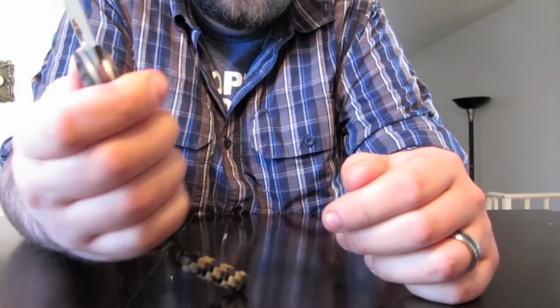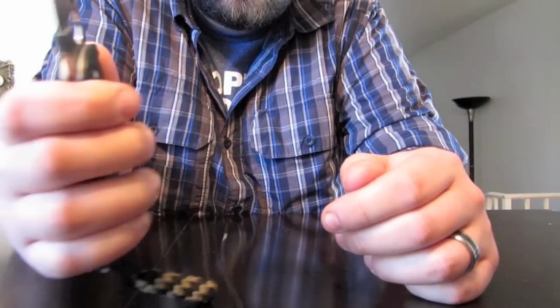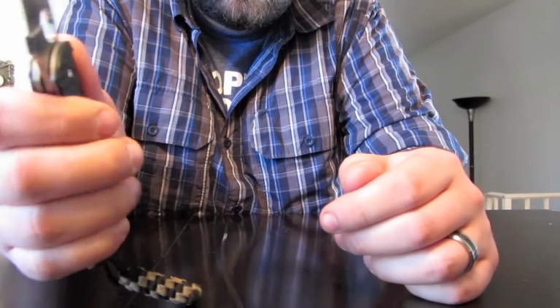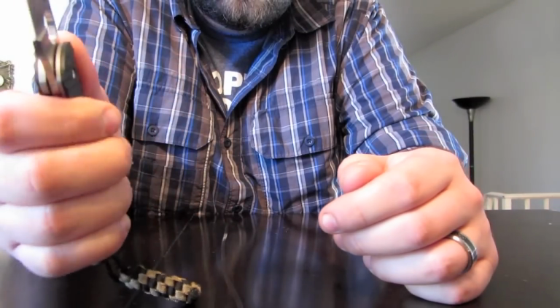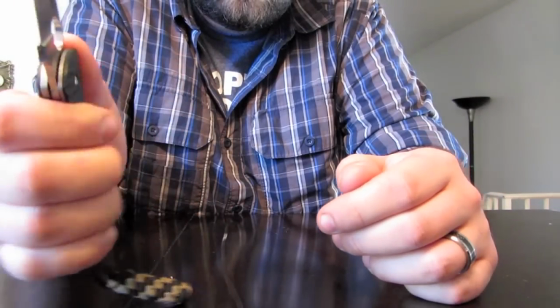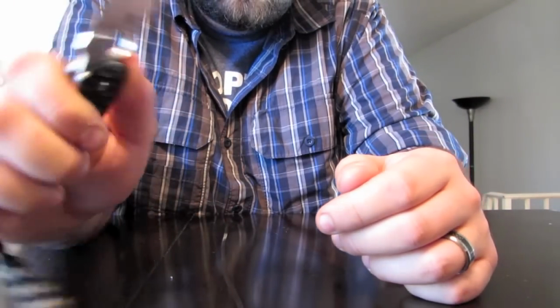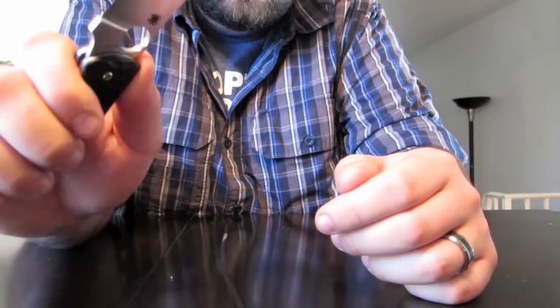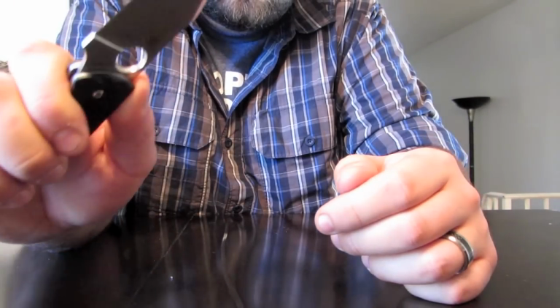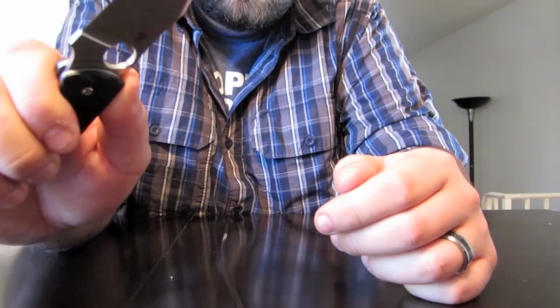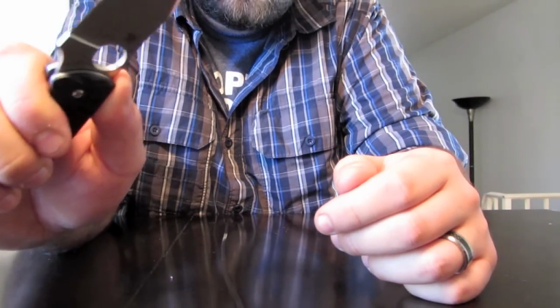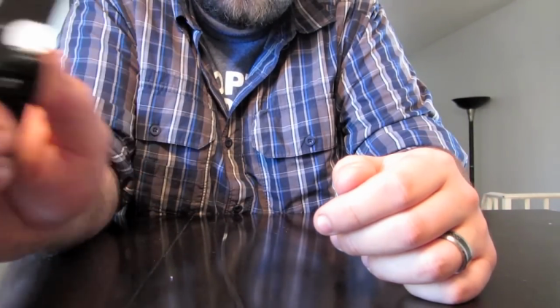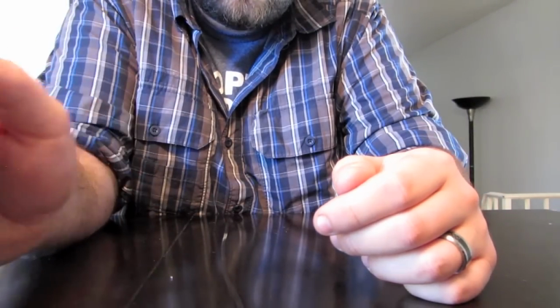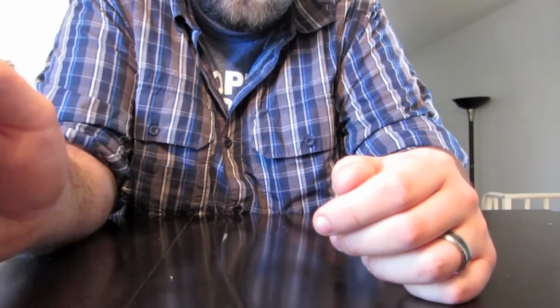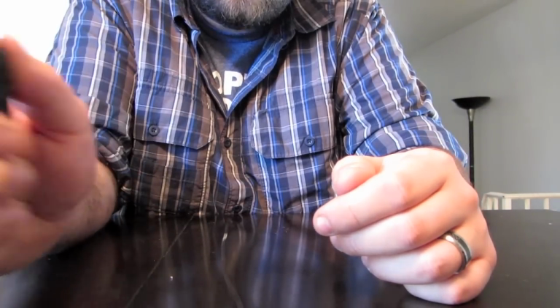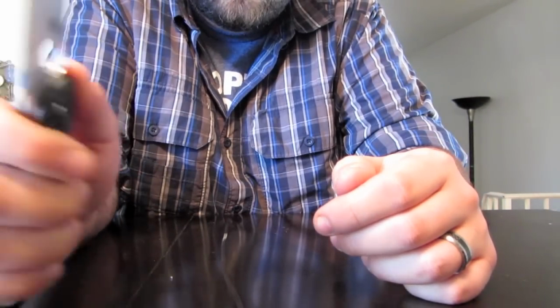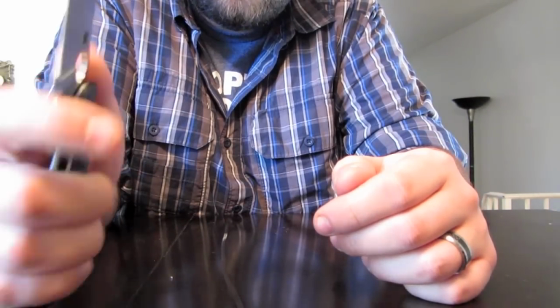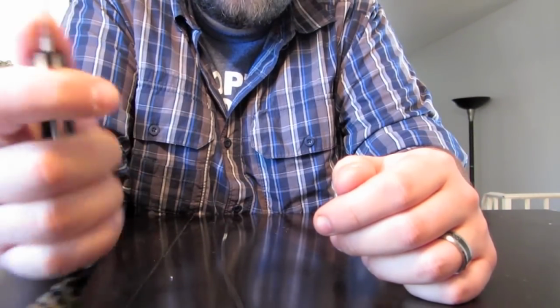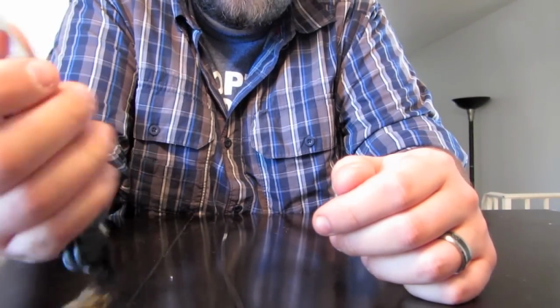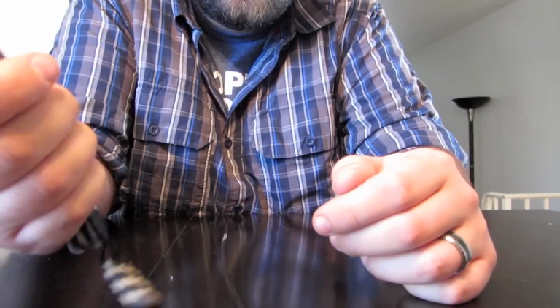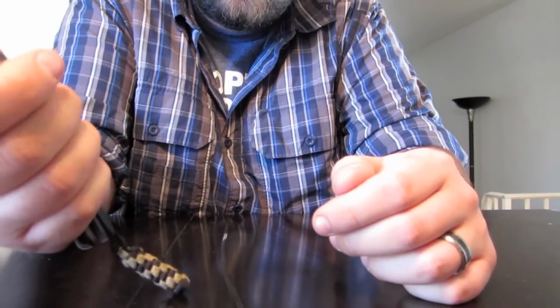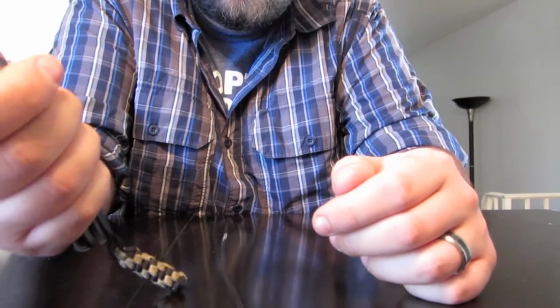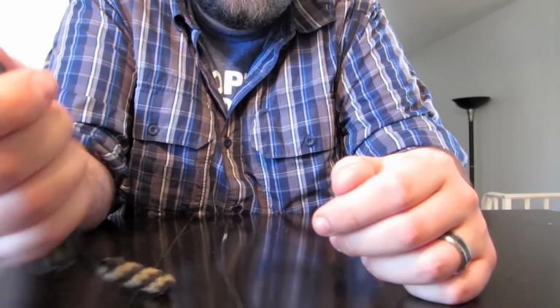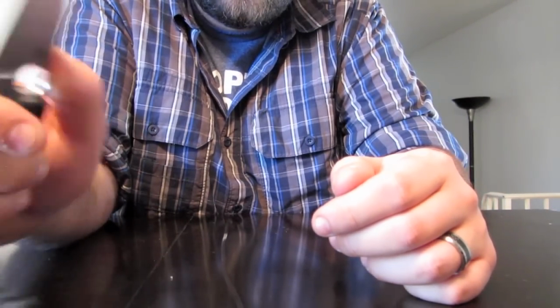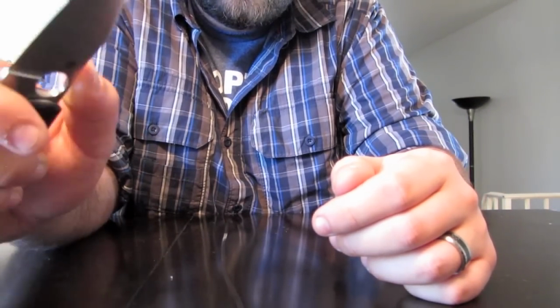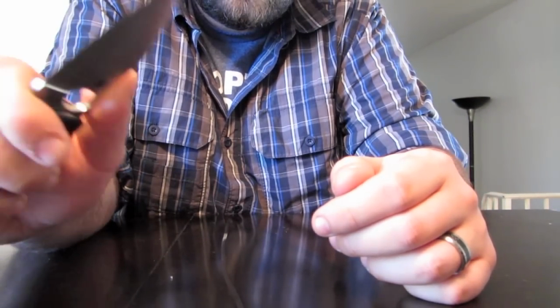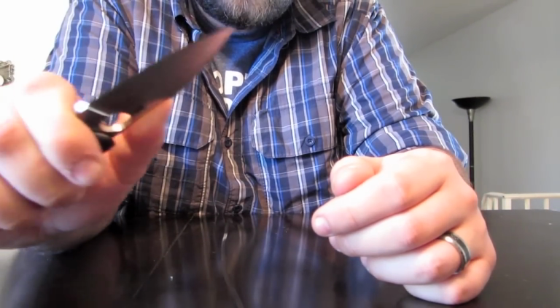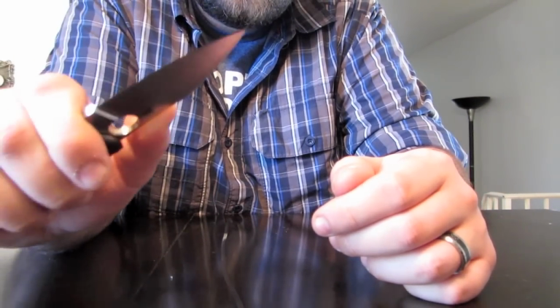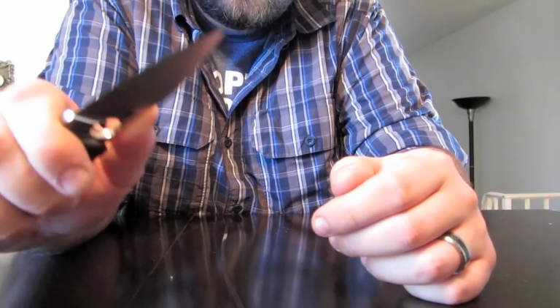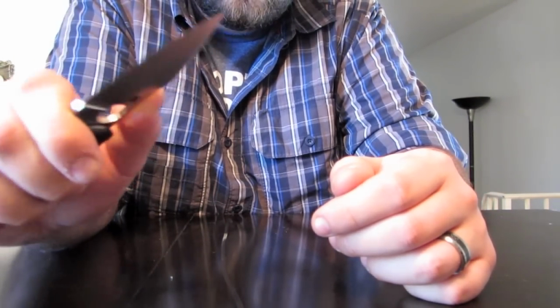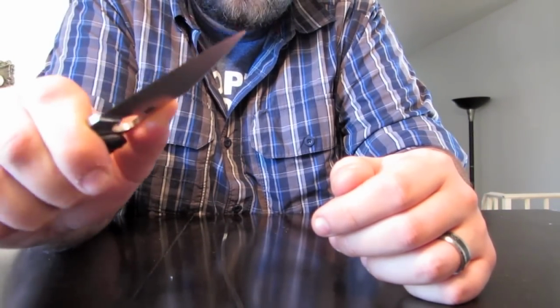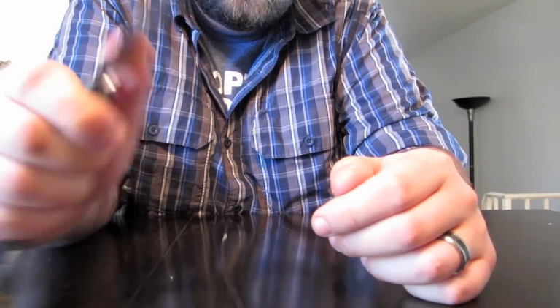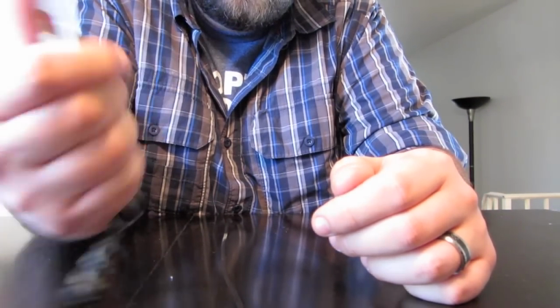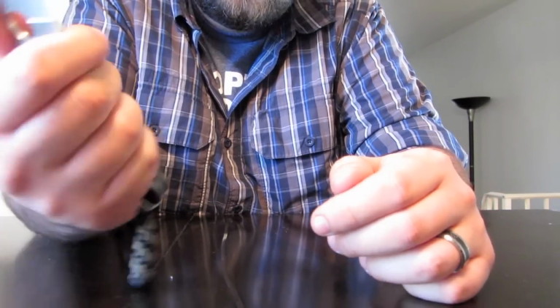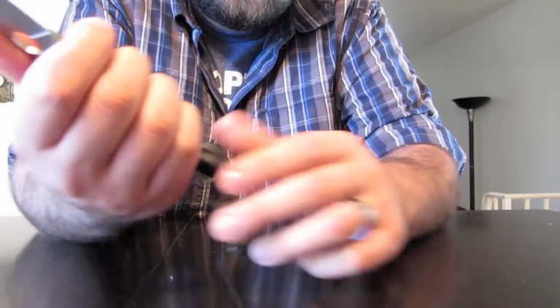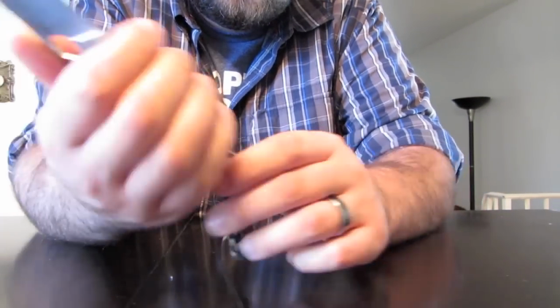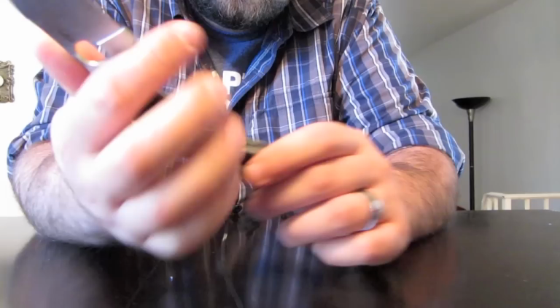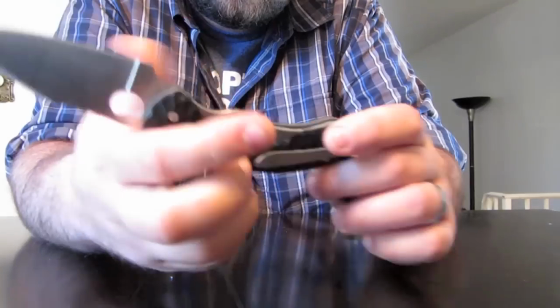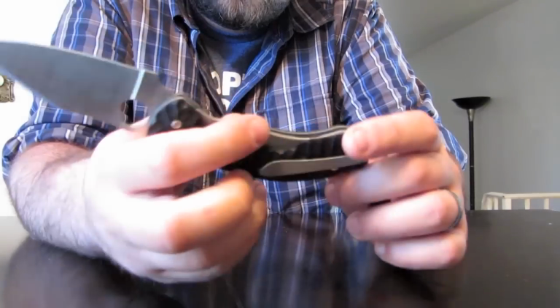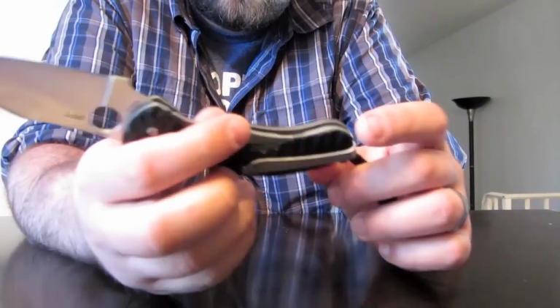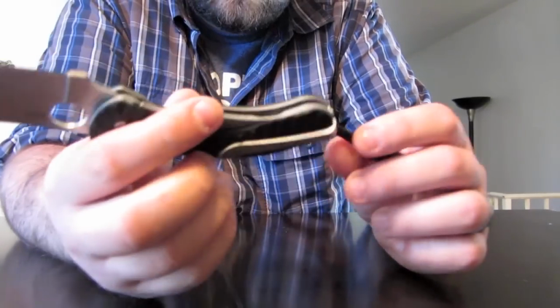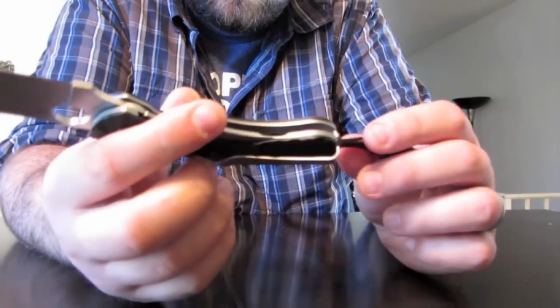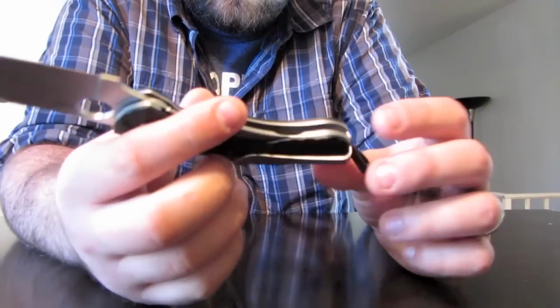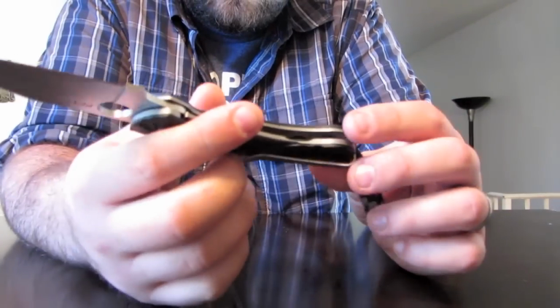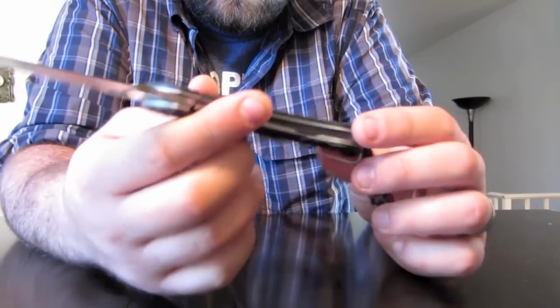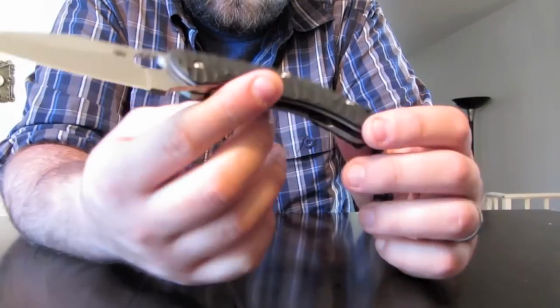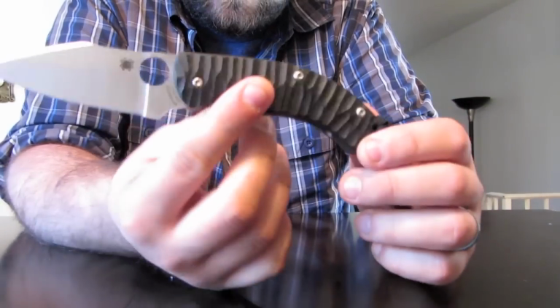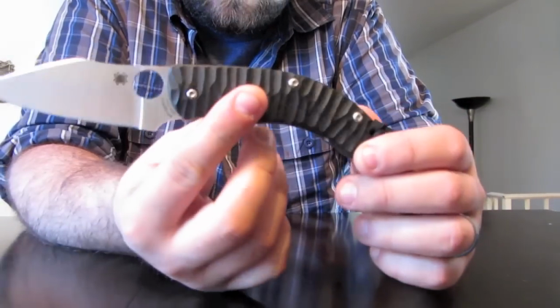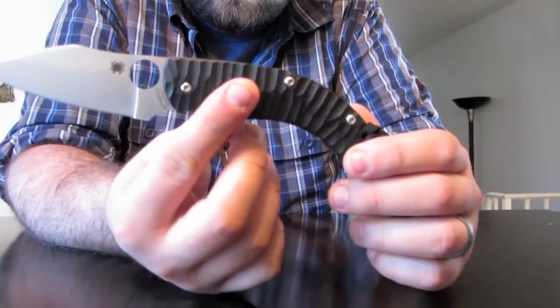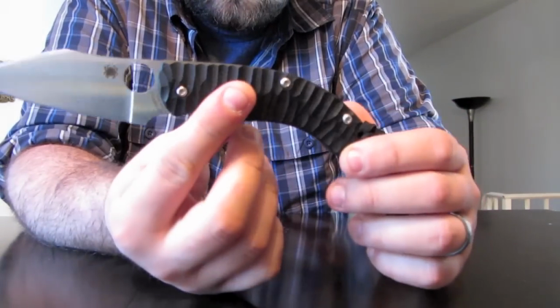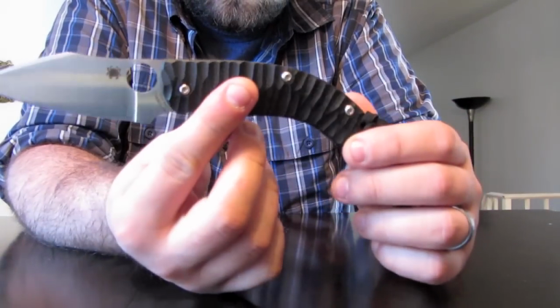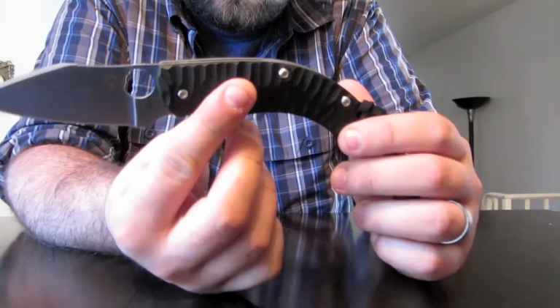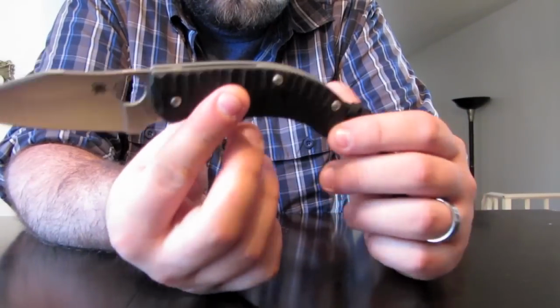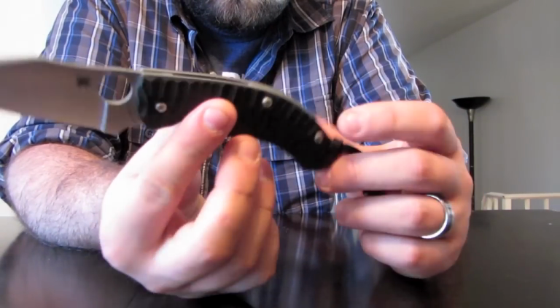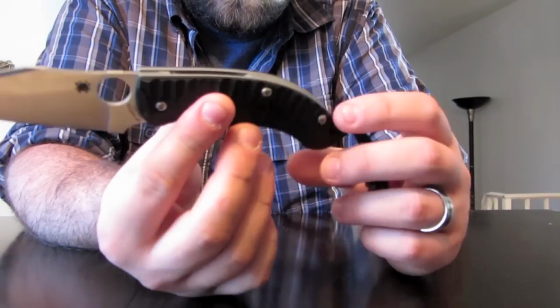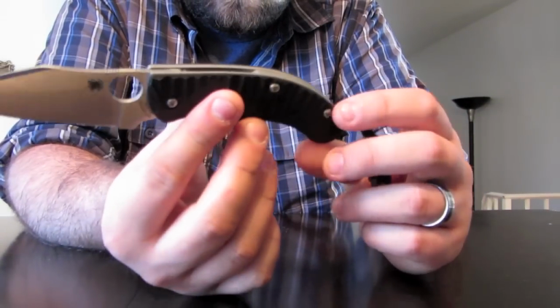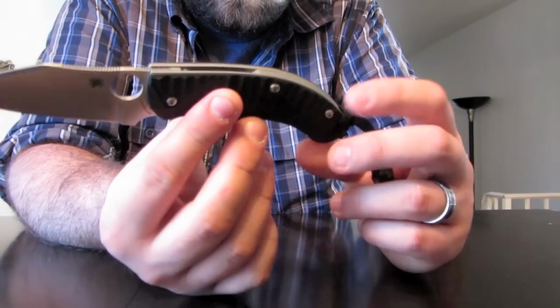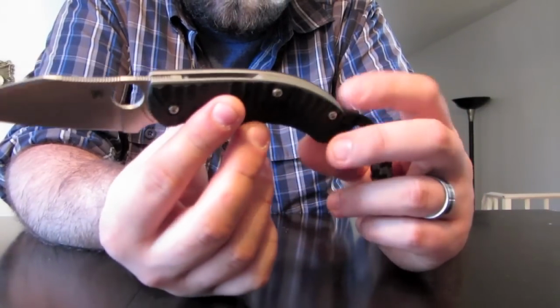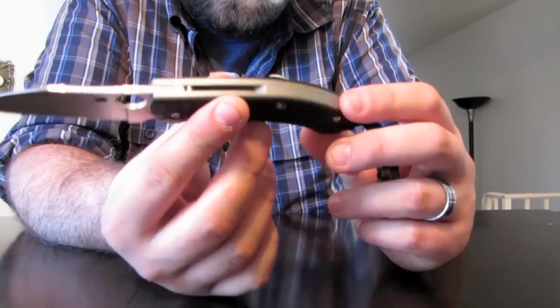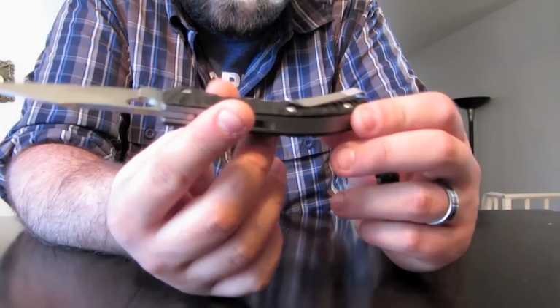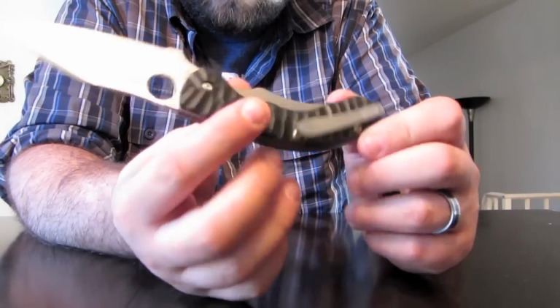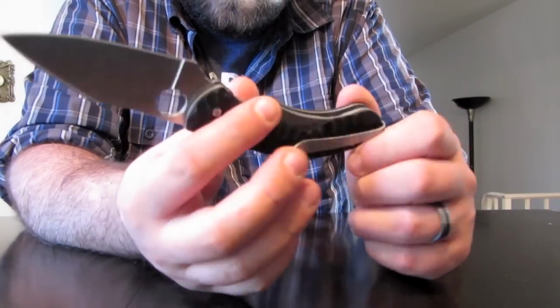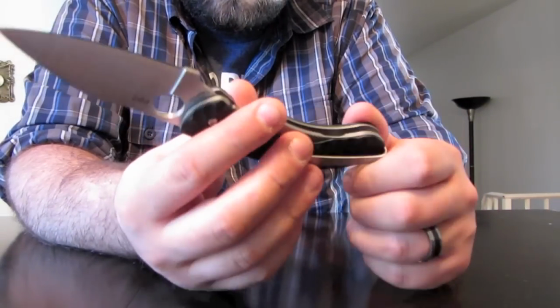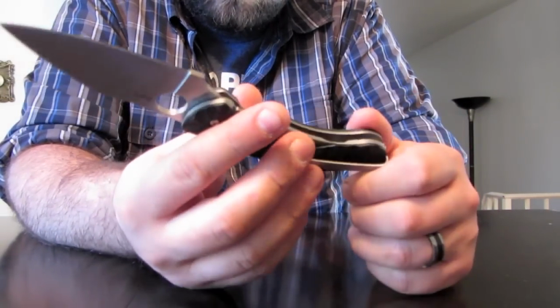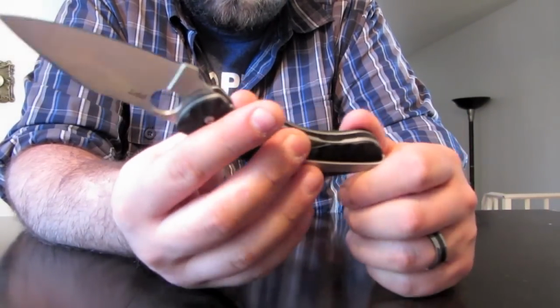The rear grip, forward in the choil — I think it's awesome. Couldn't recommend it more.